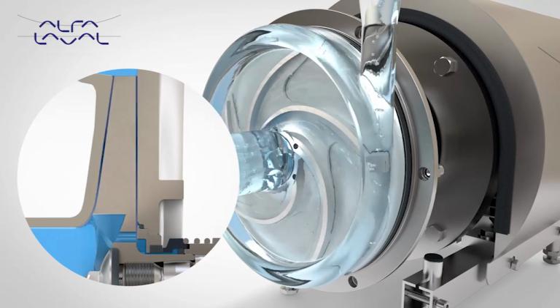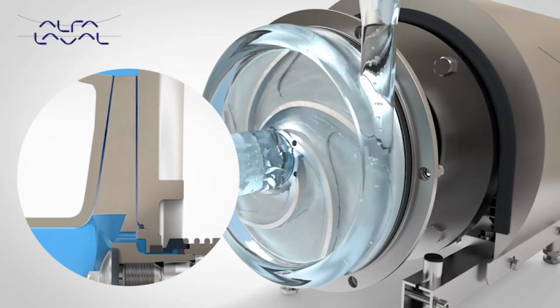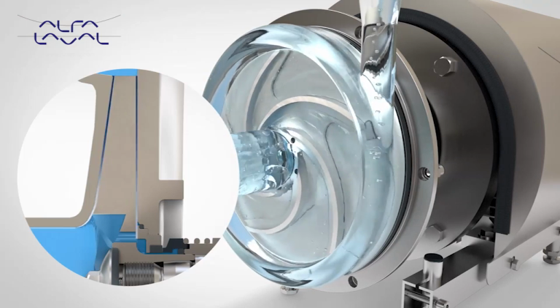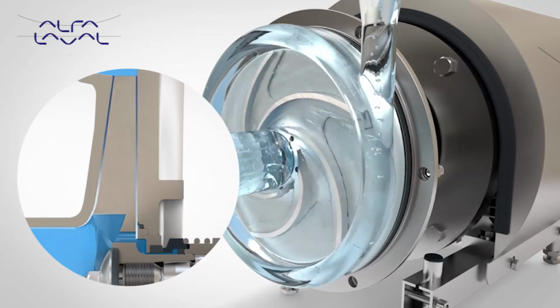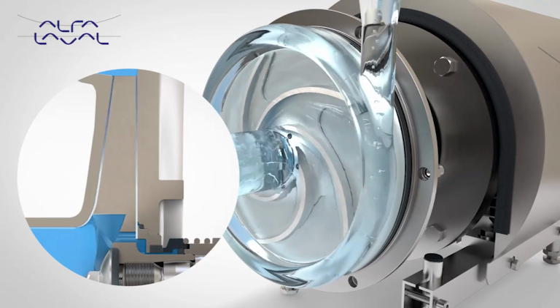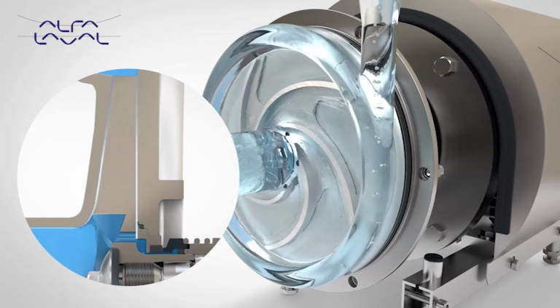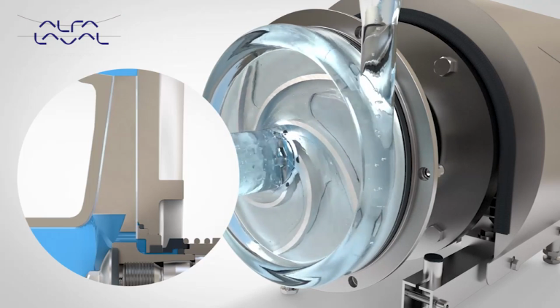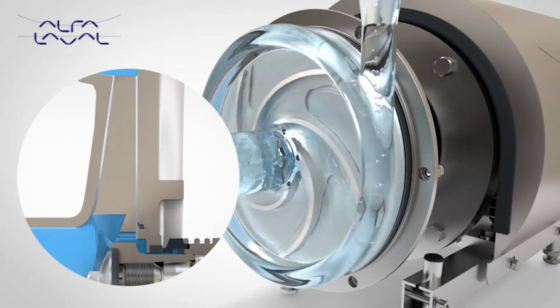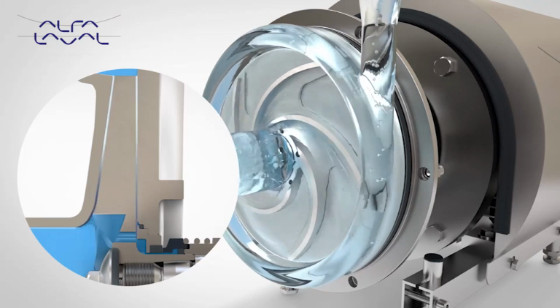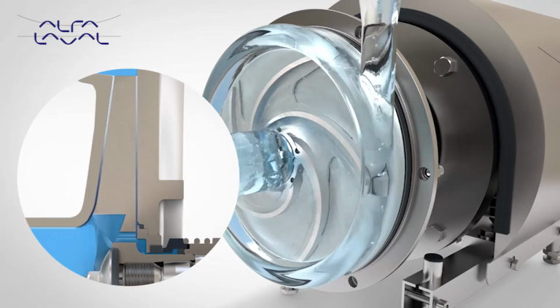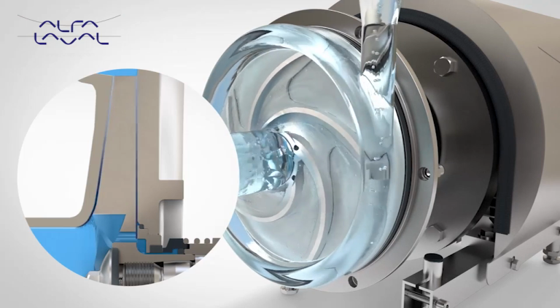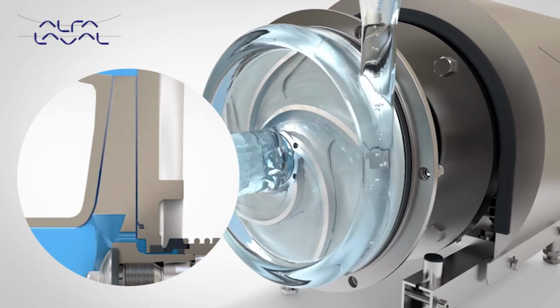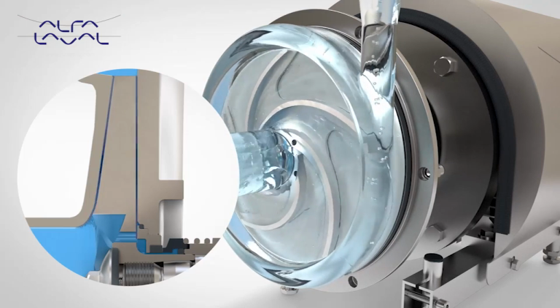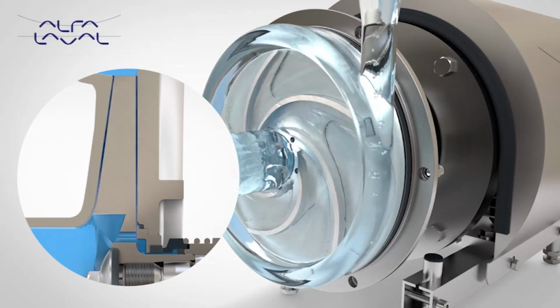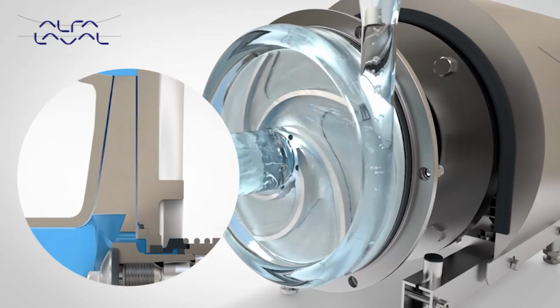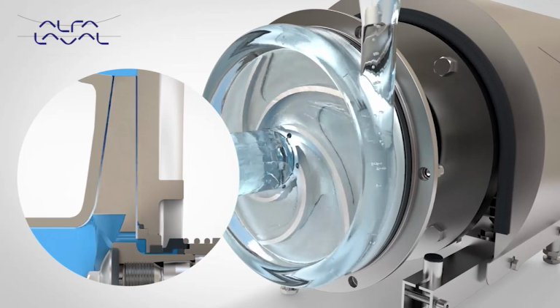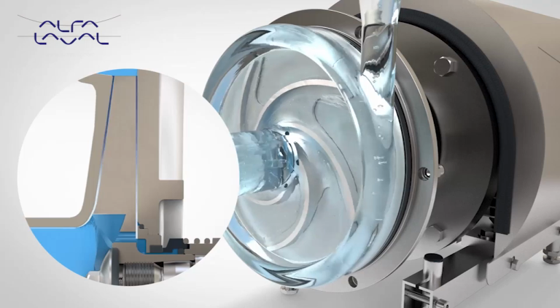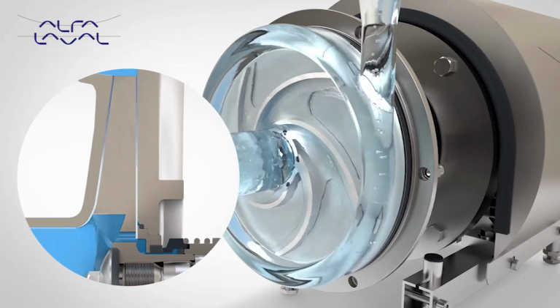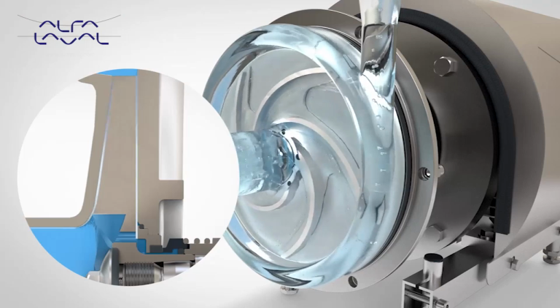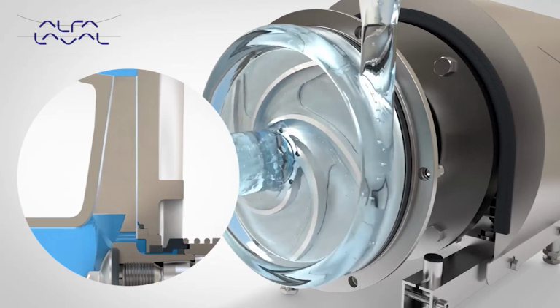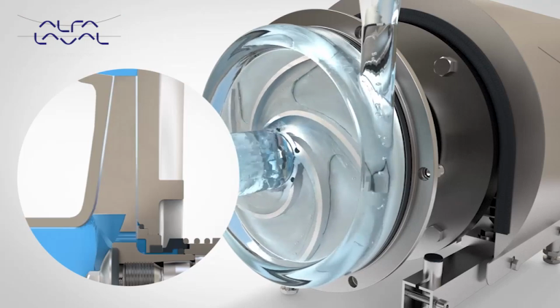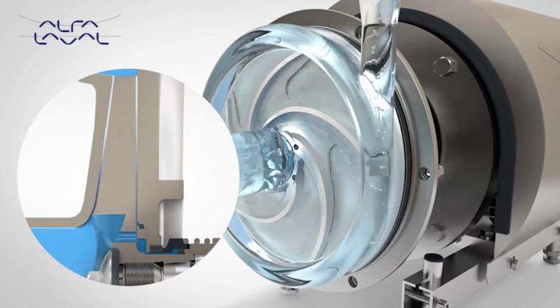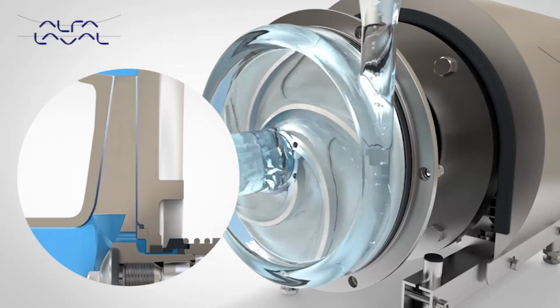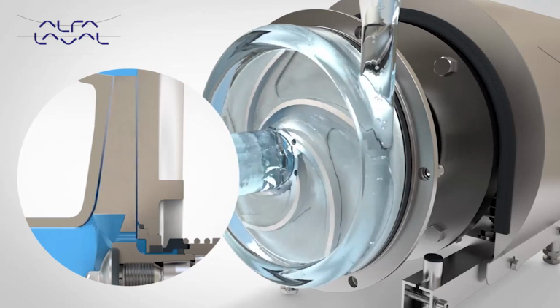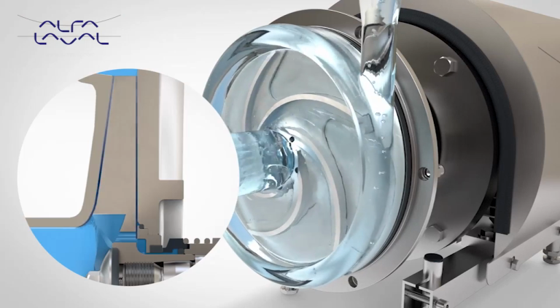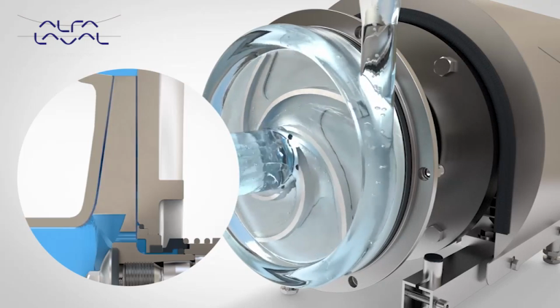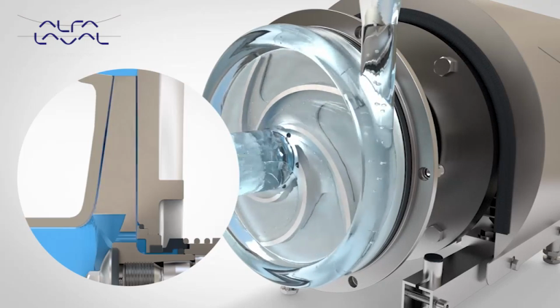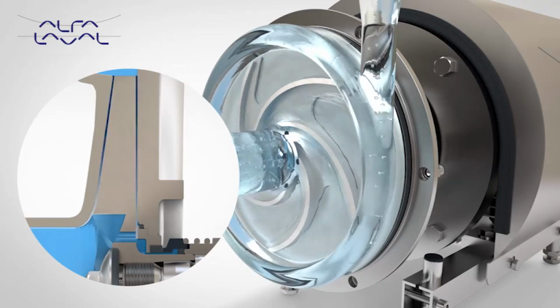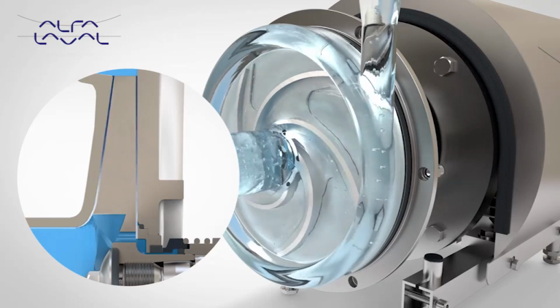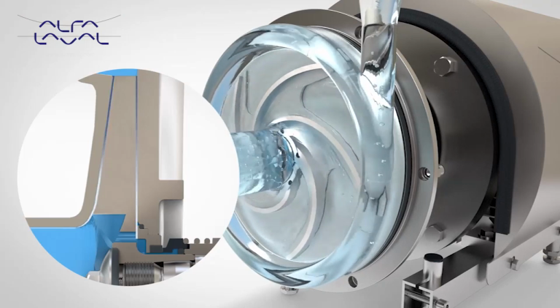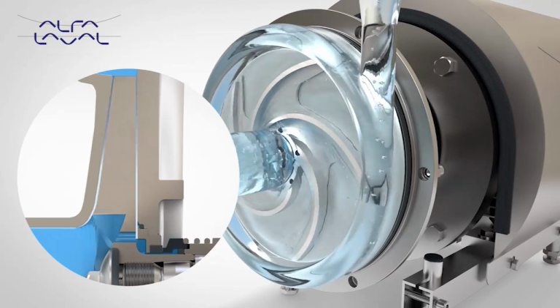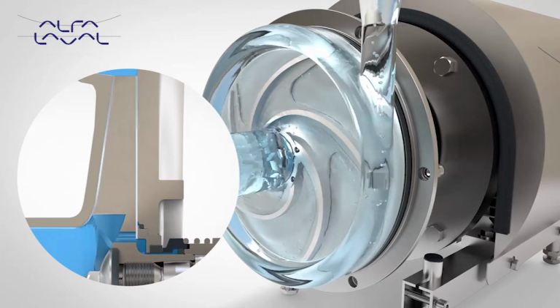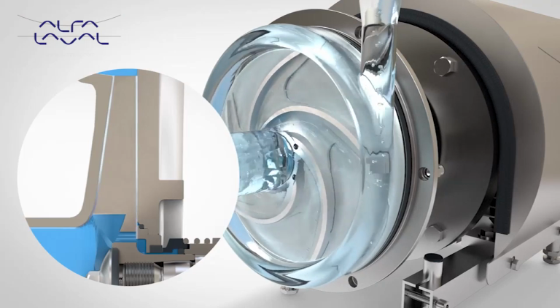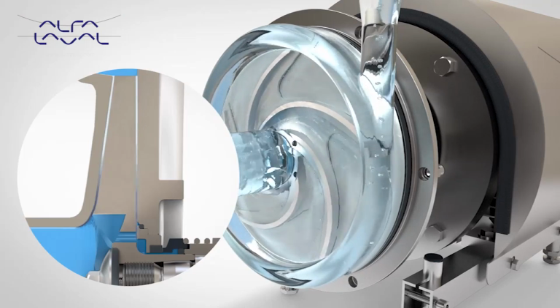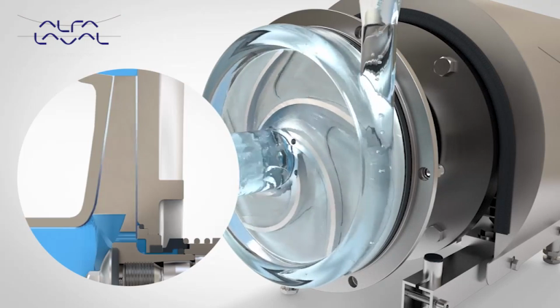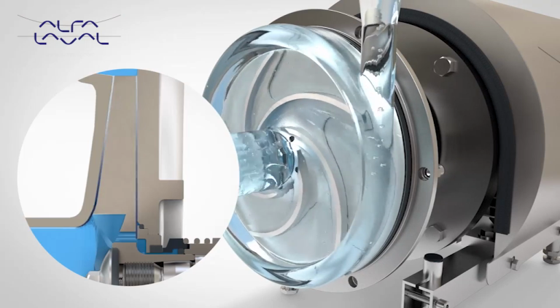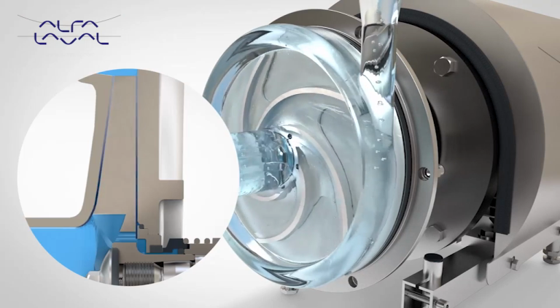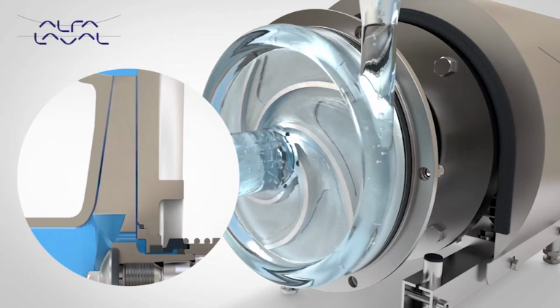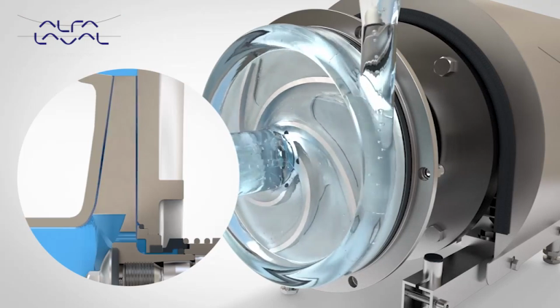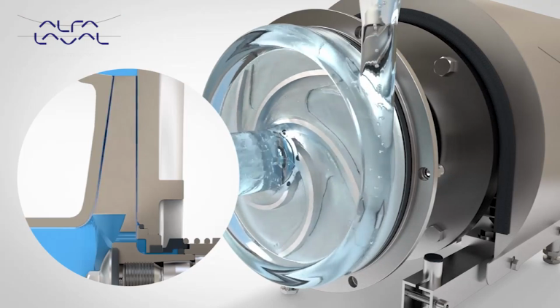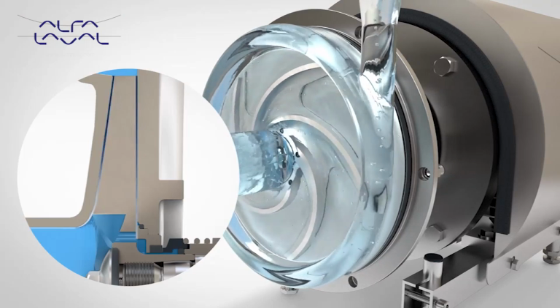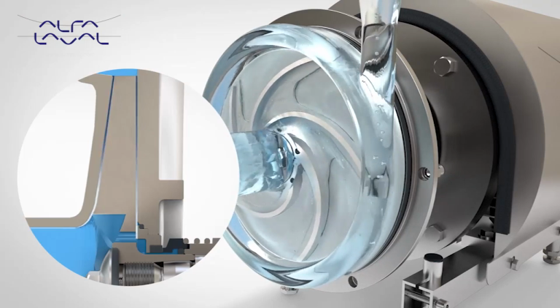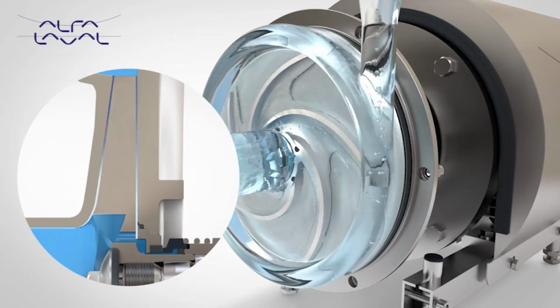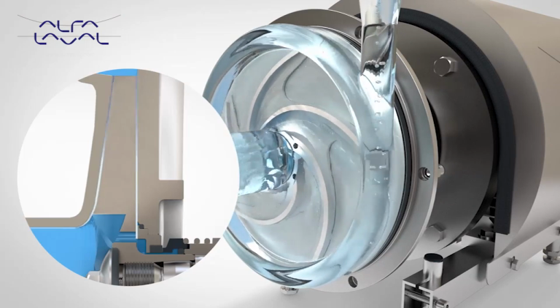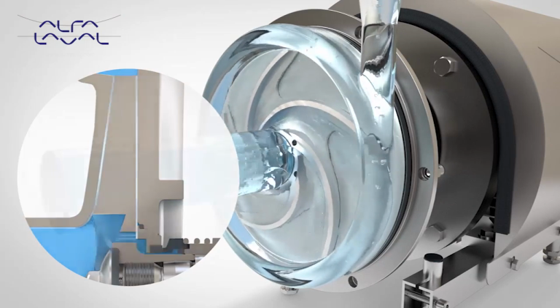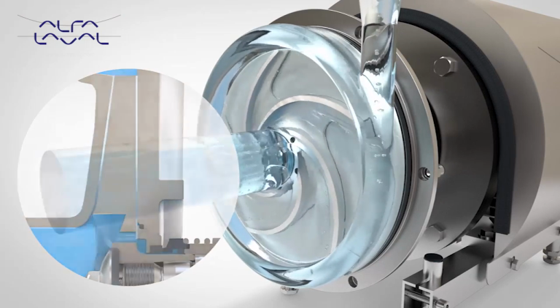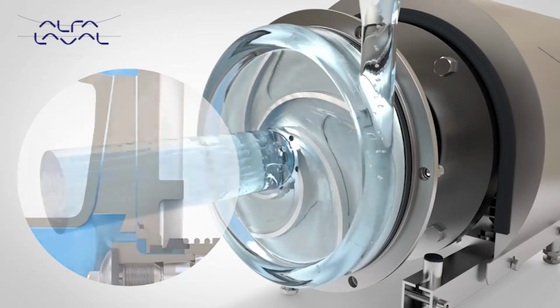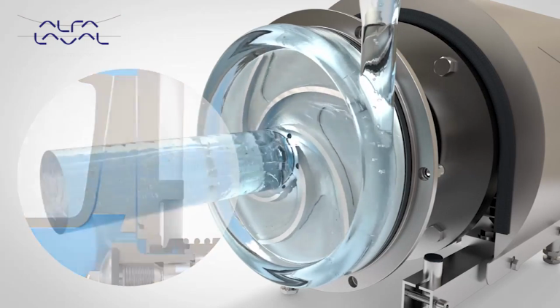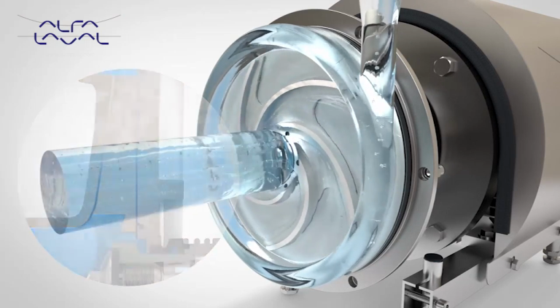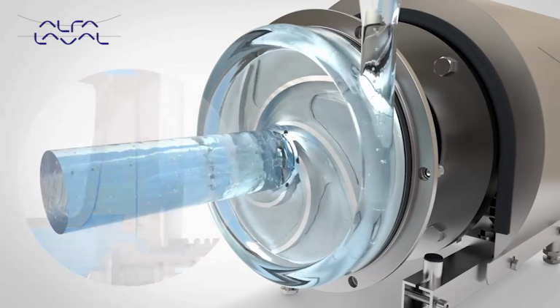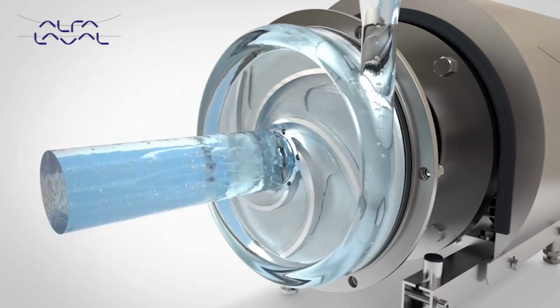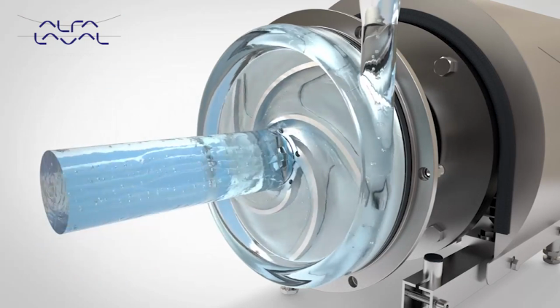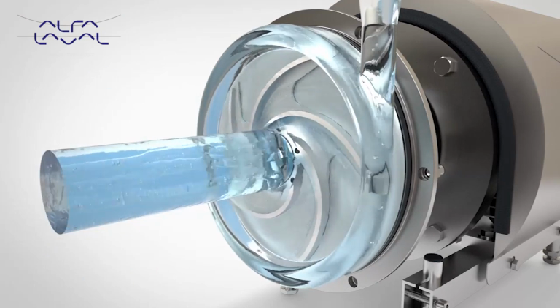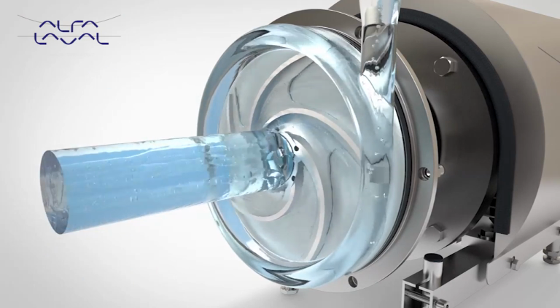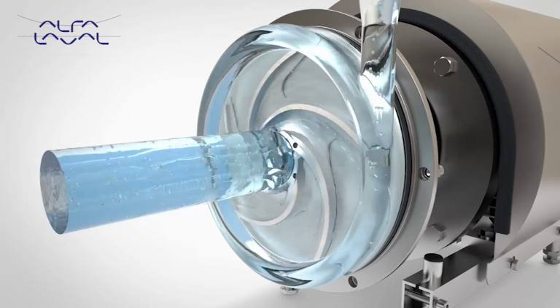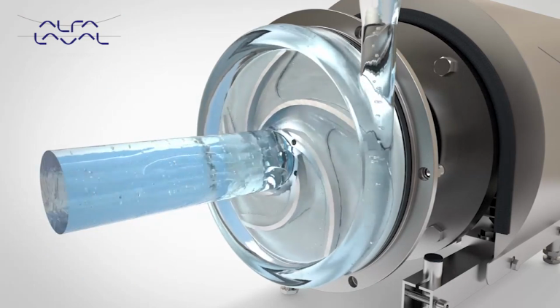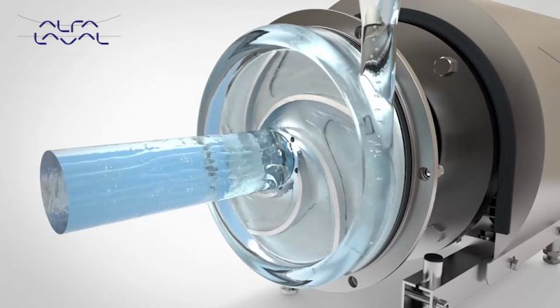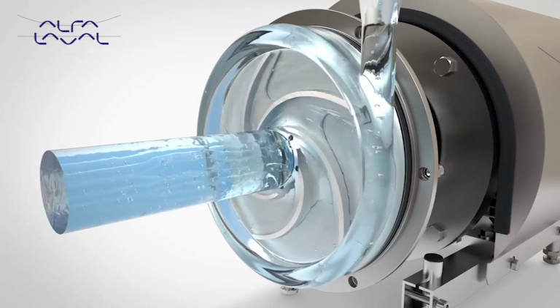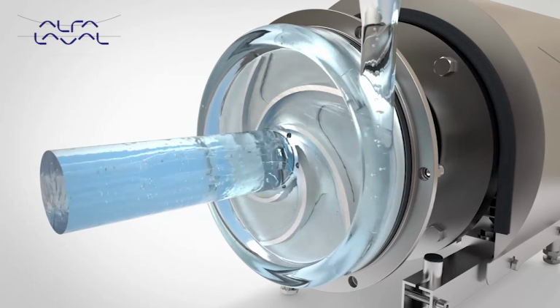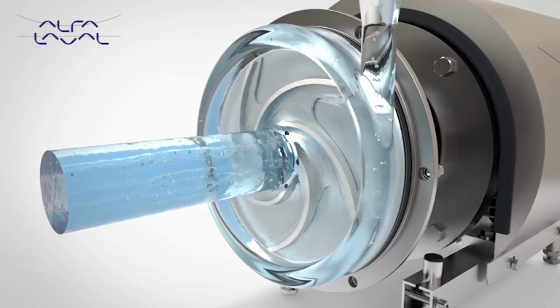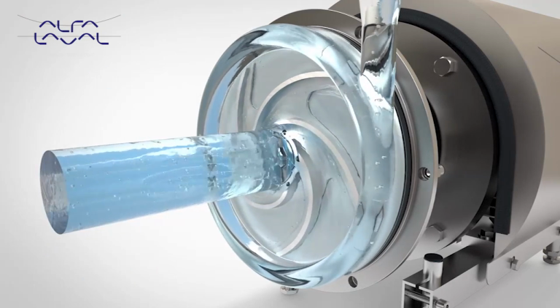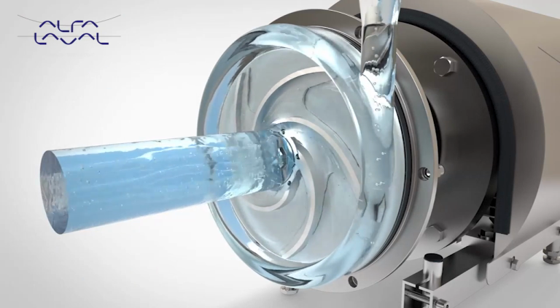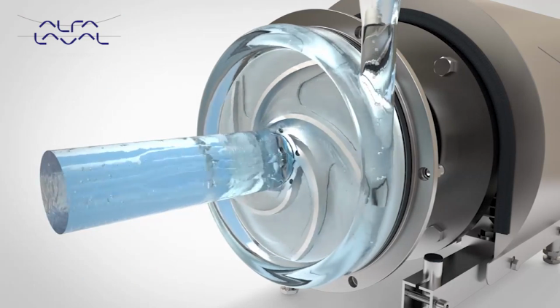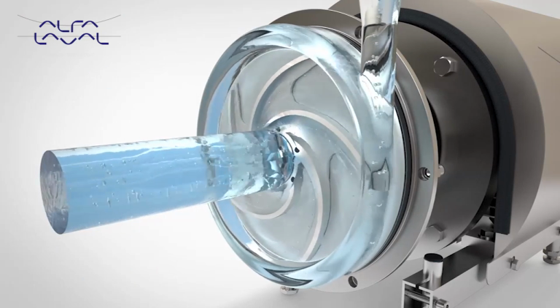Operating efficiently also translates into increased pump life, thus reducing maintenance costs.